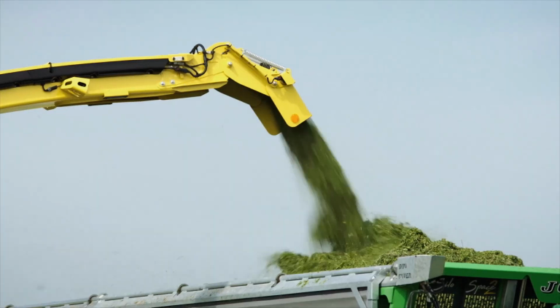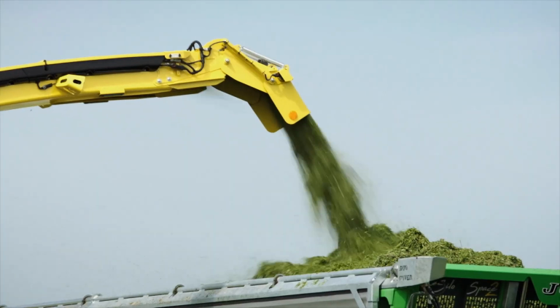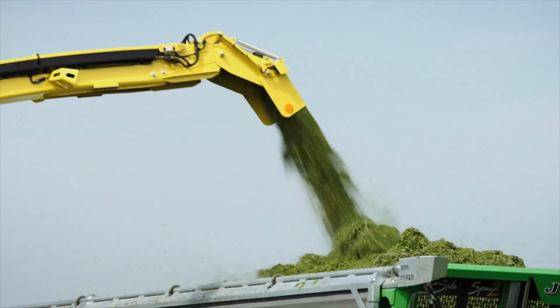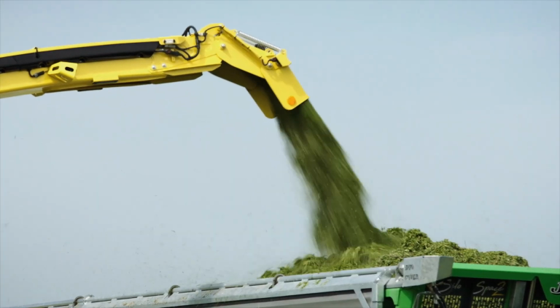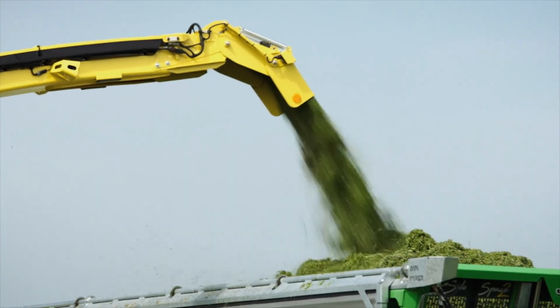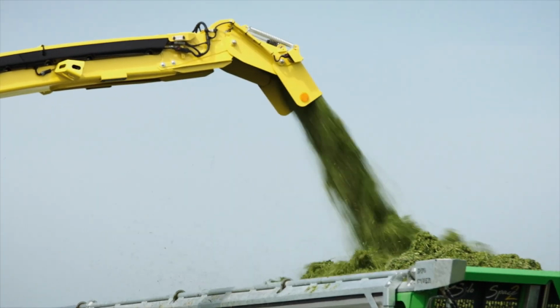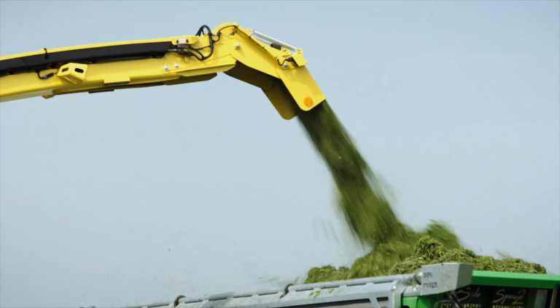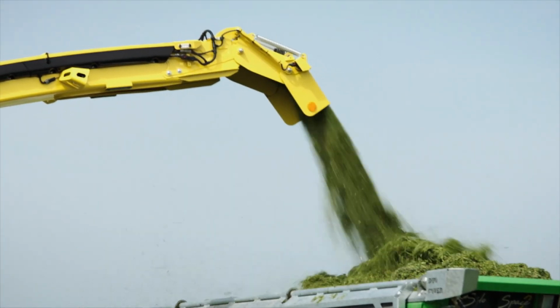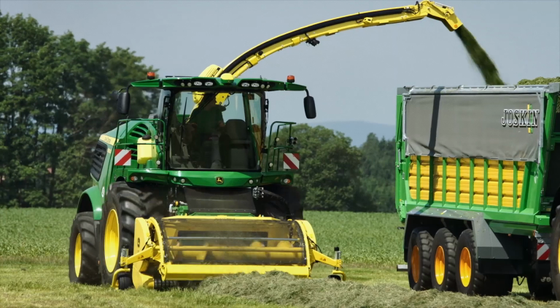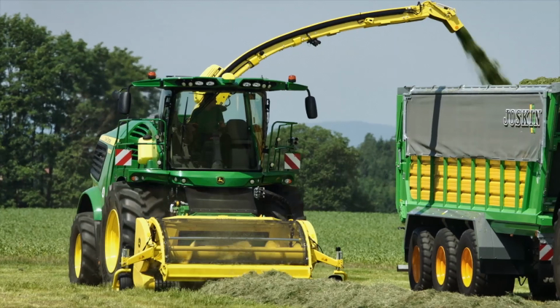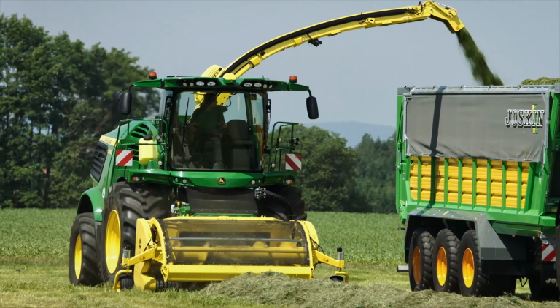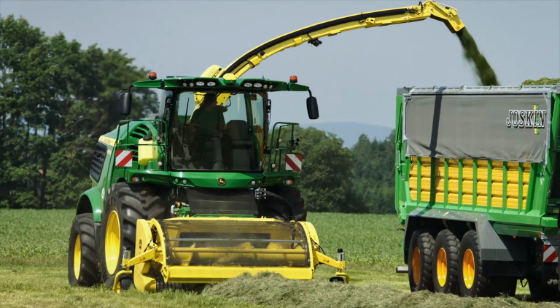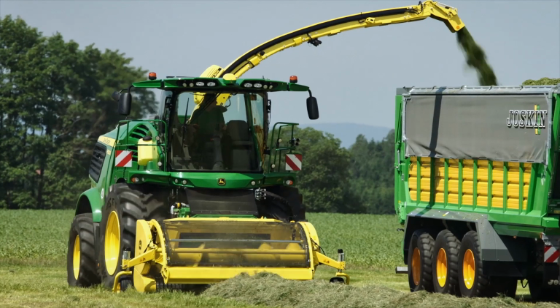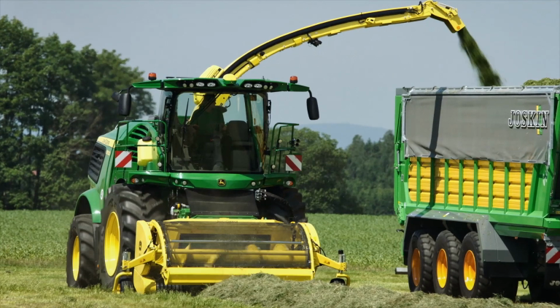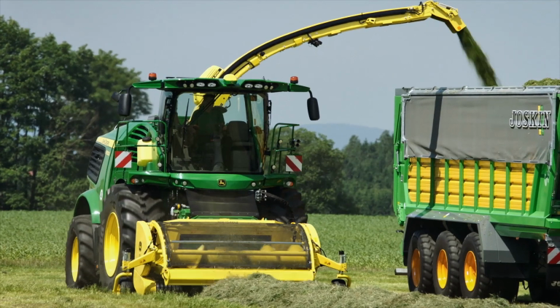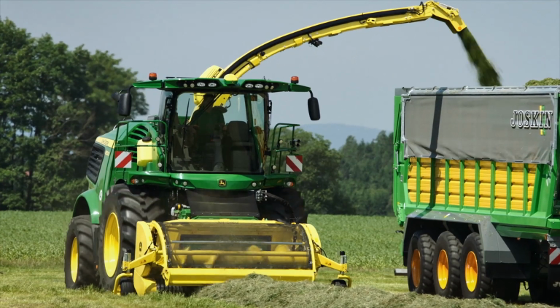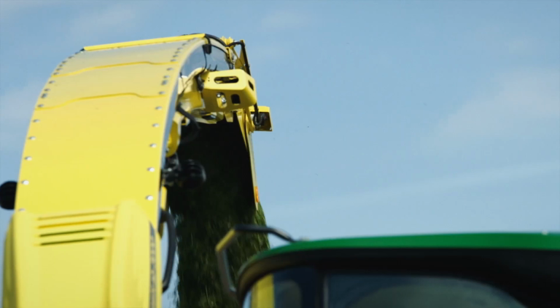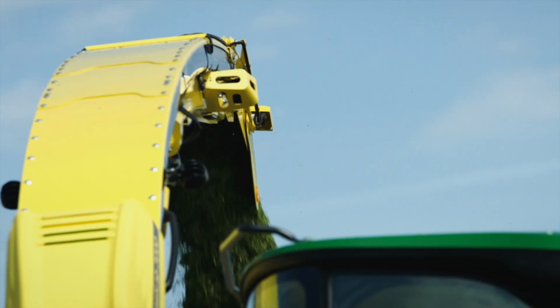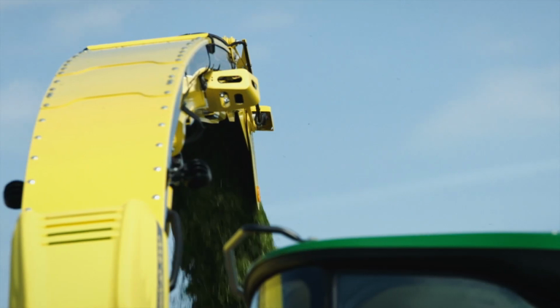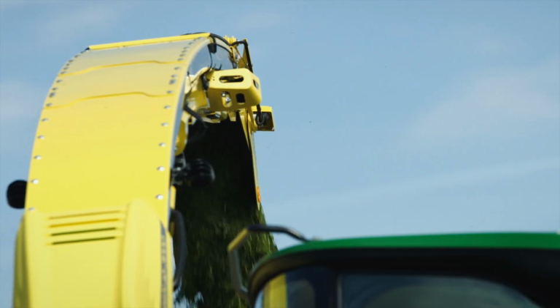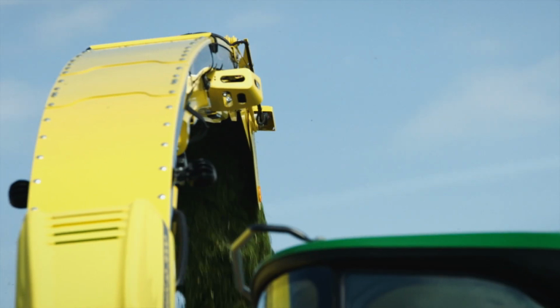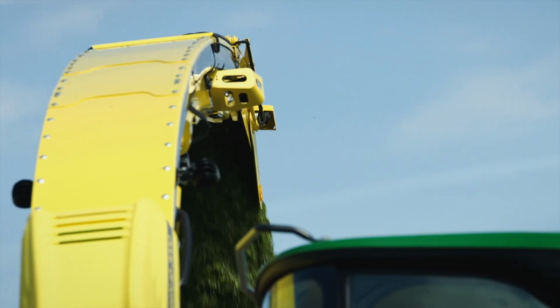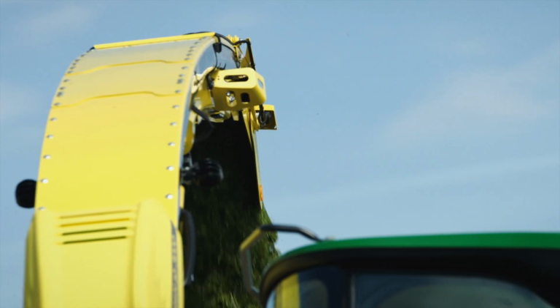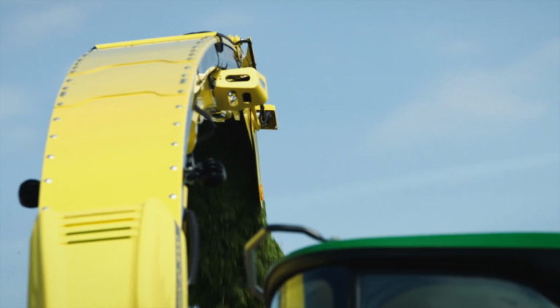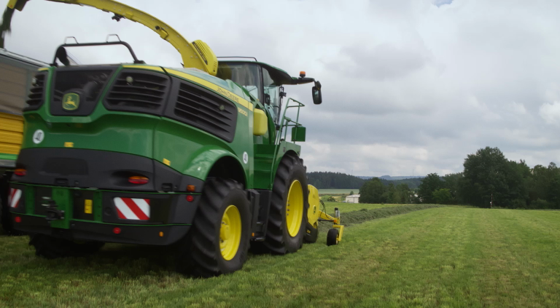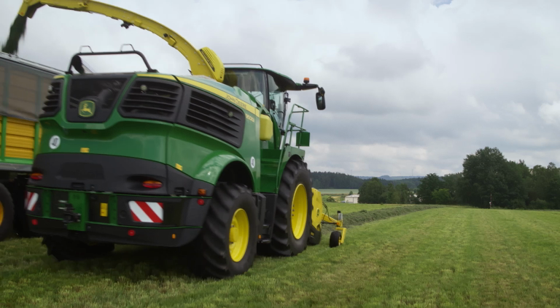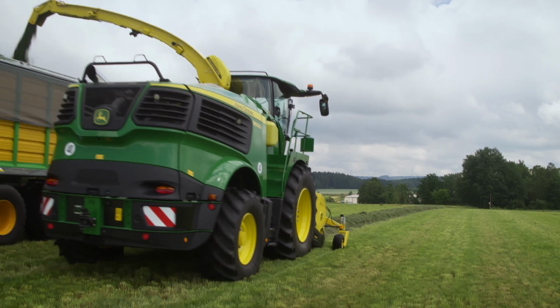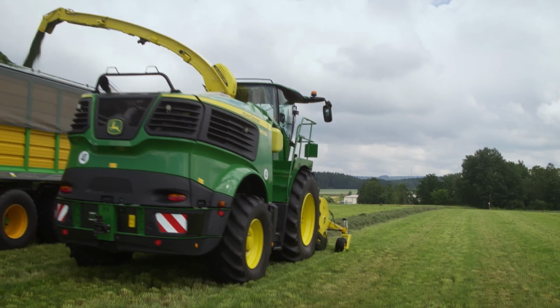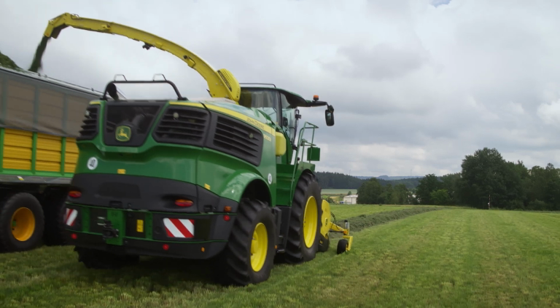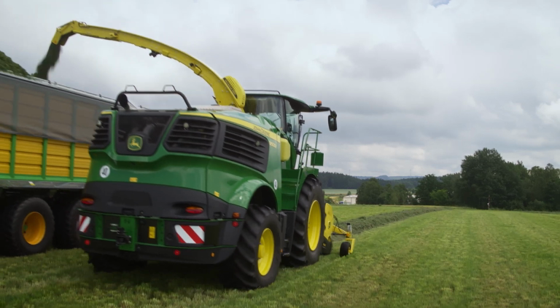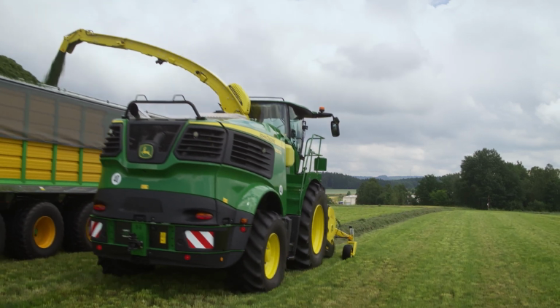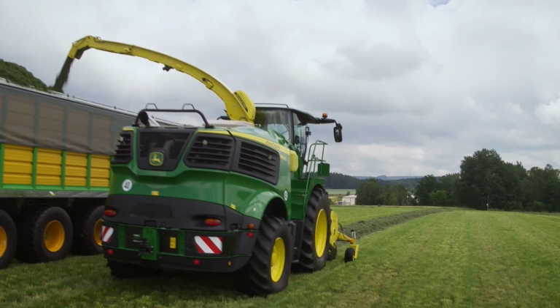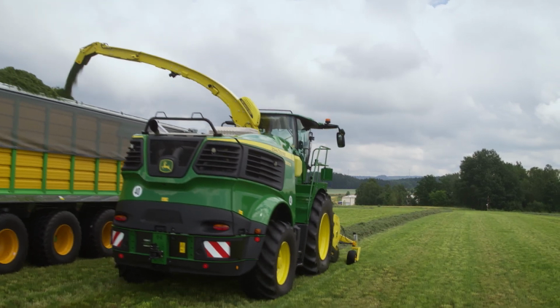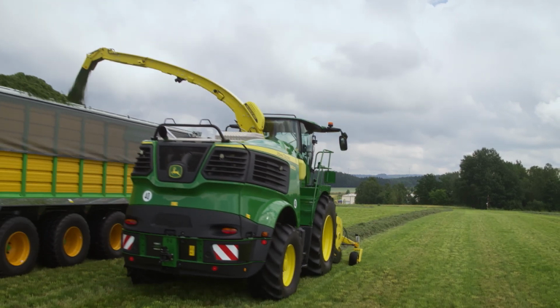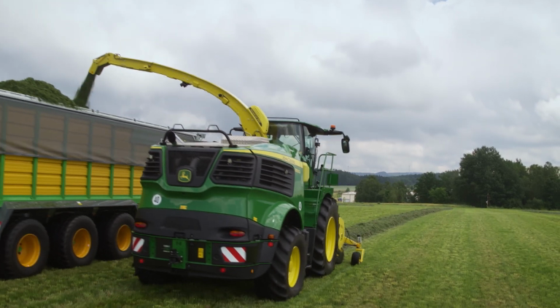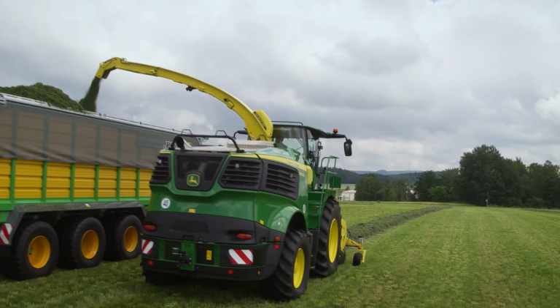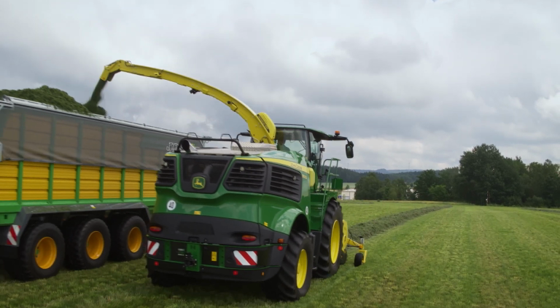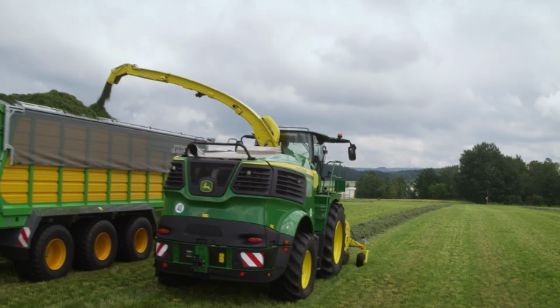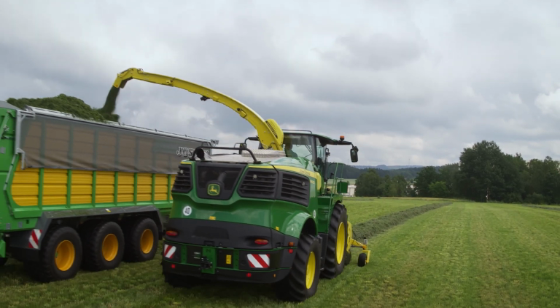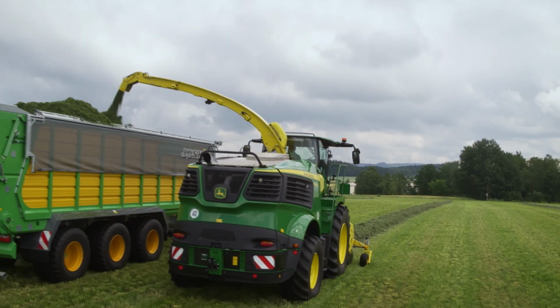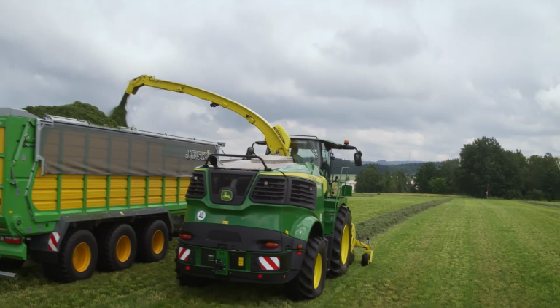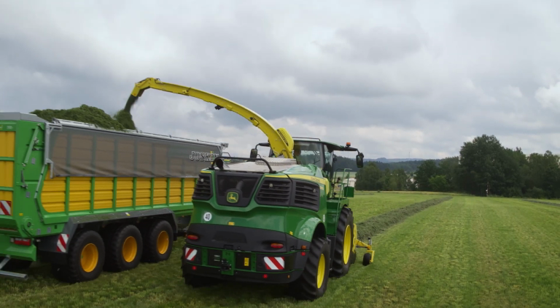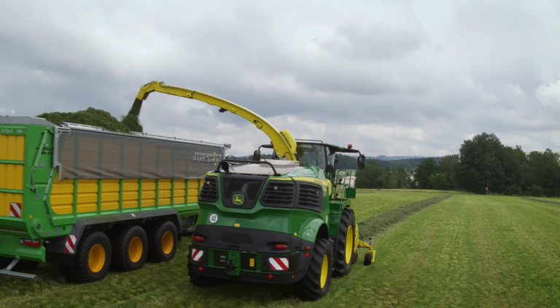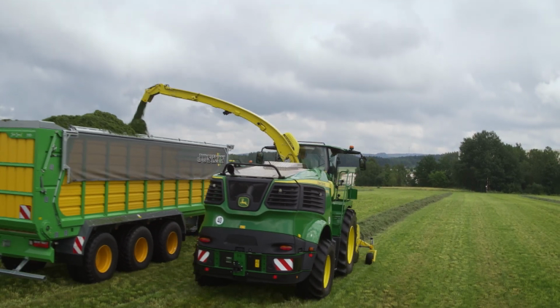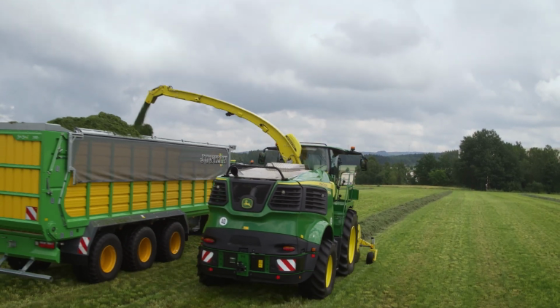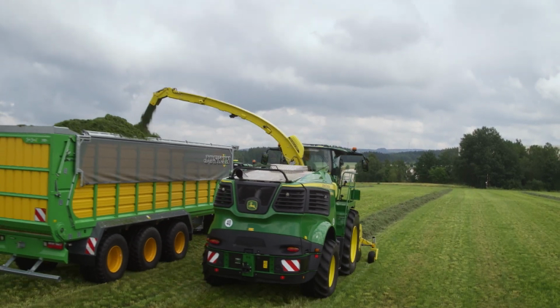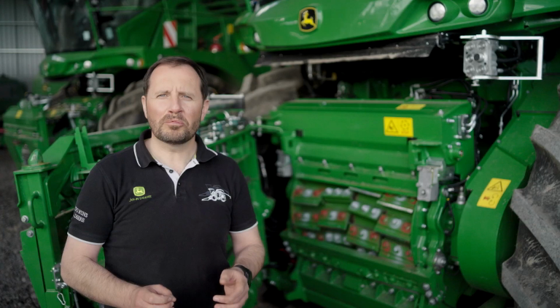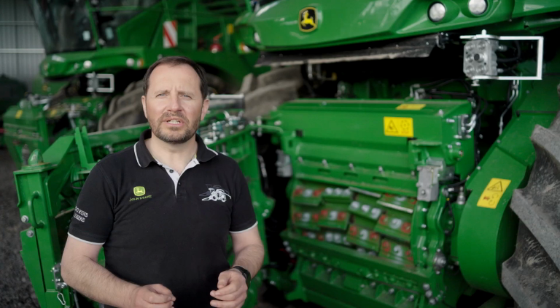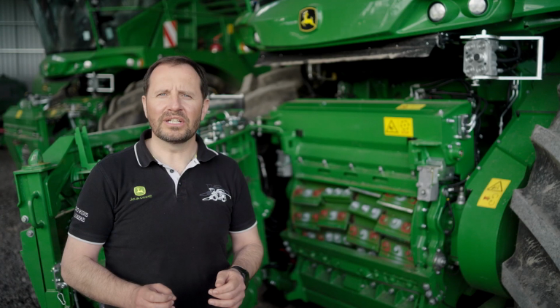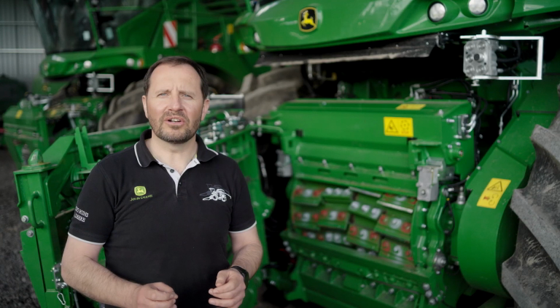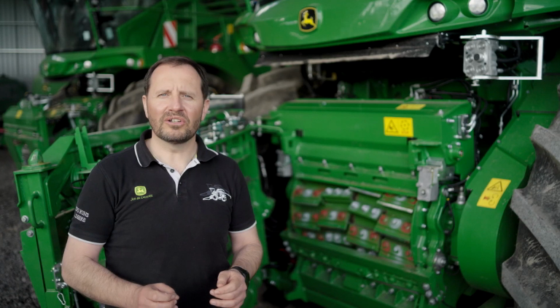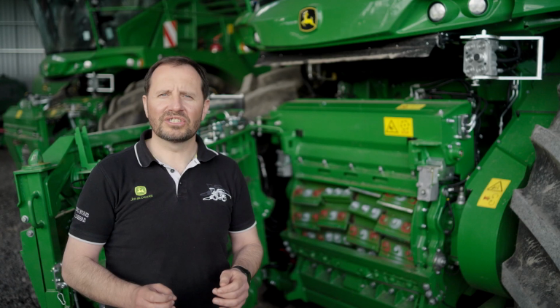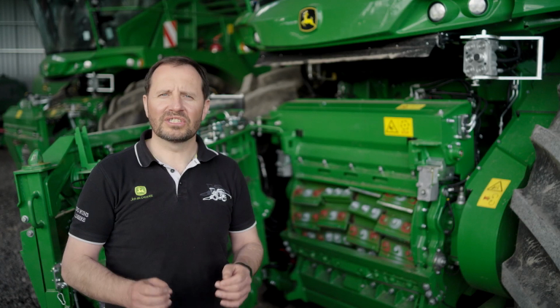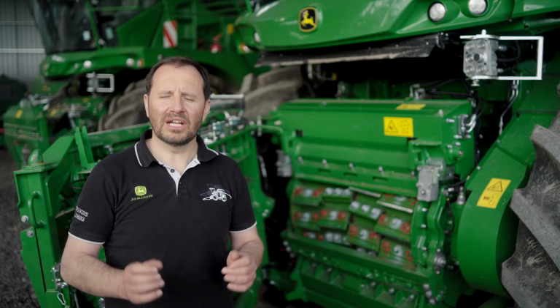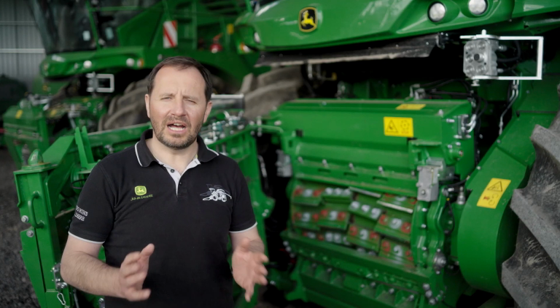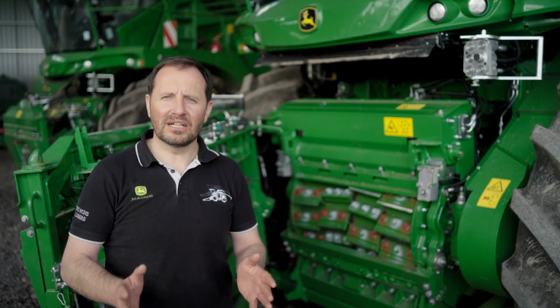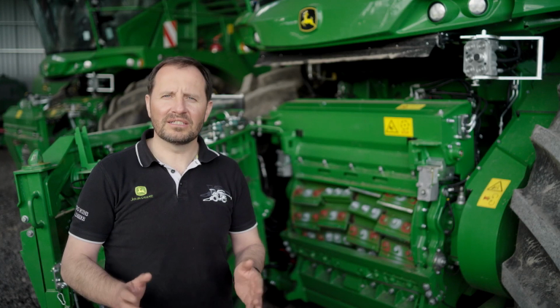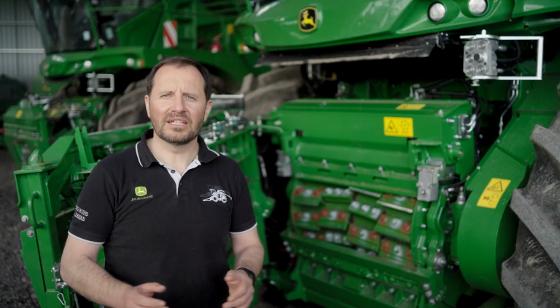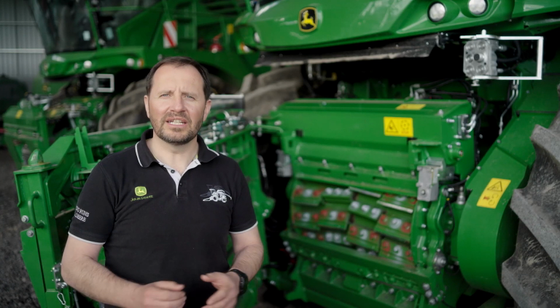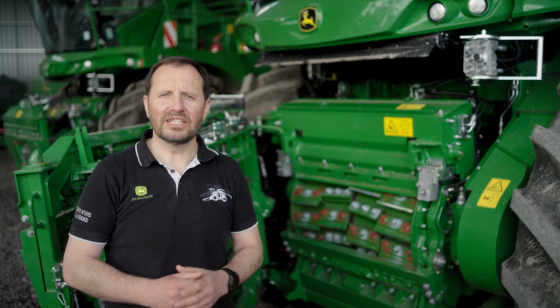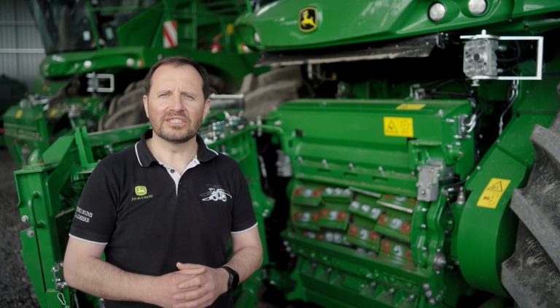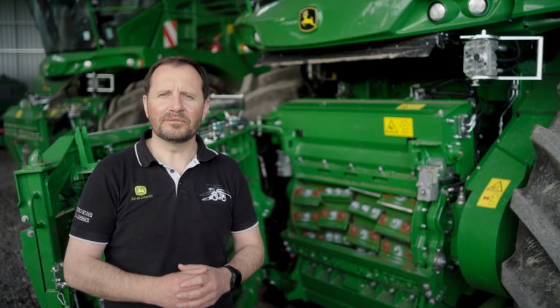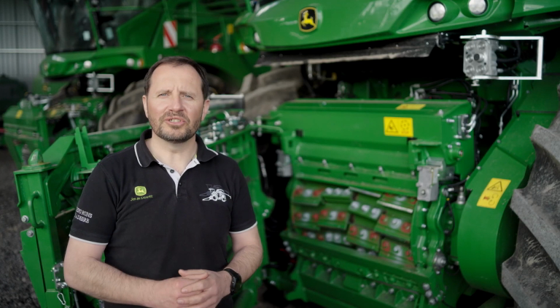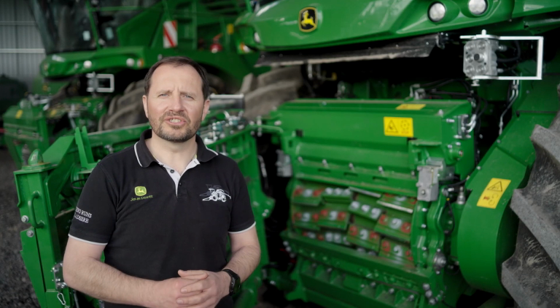Trust John Deere to deliver innovative solutions for every harvest, focusing on efficiency, operating costs, and ease of use.